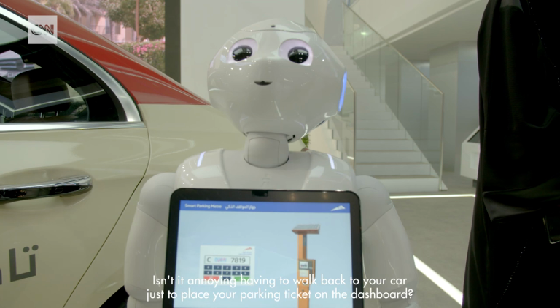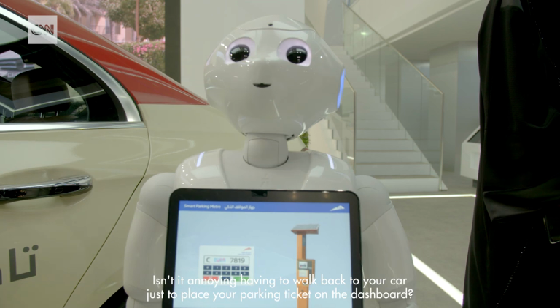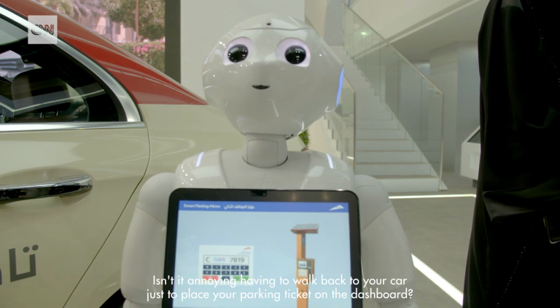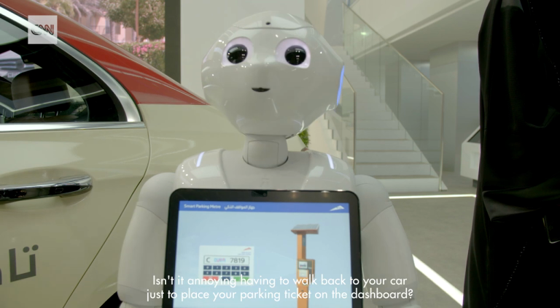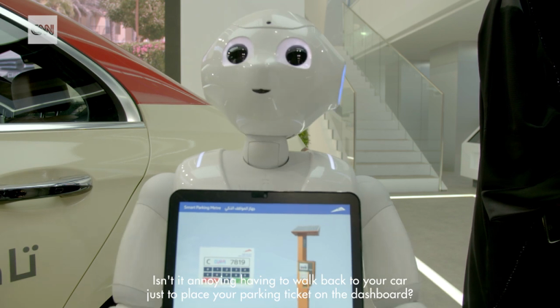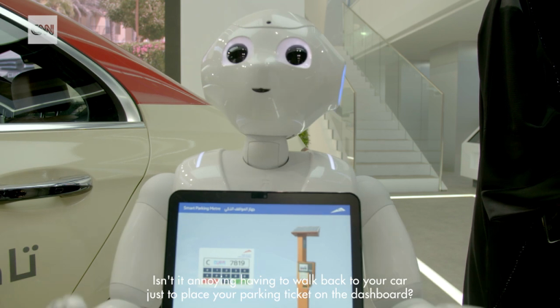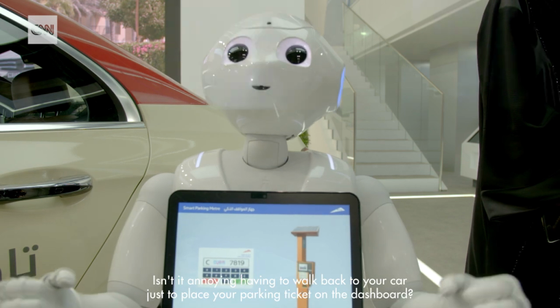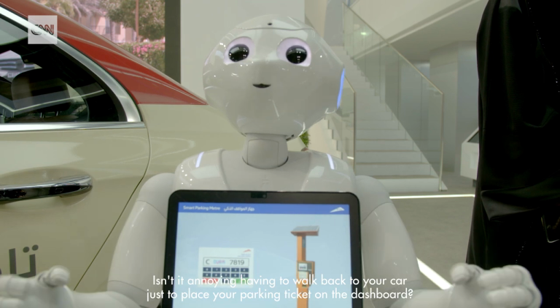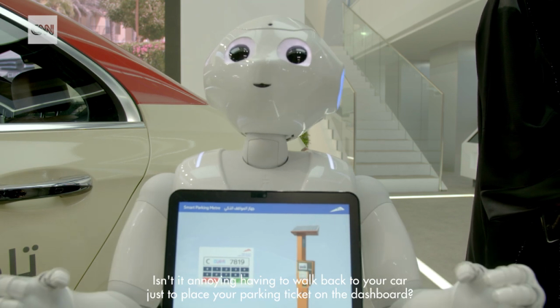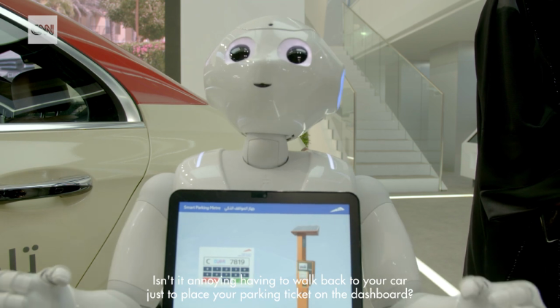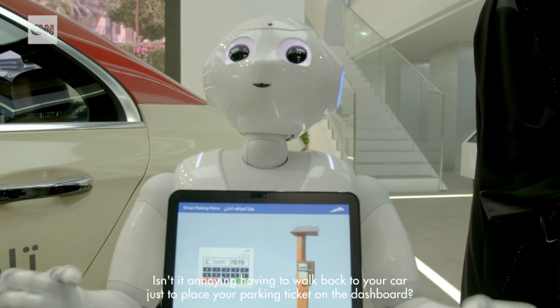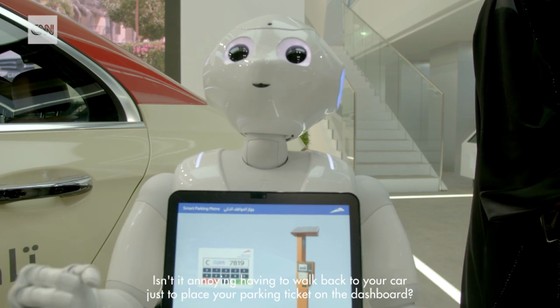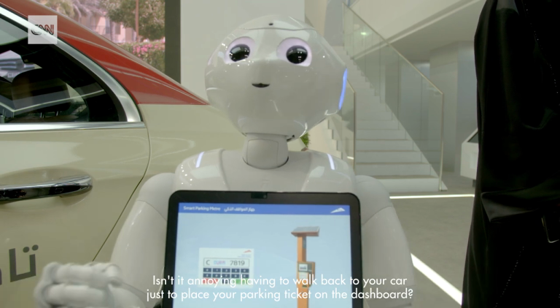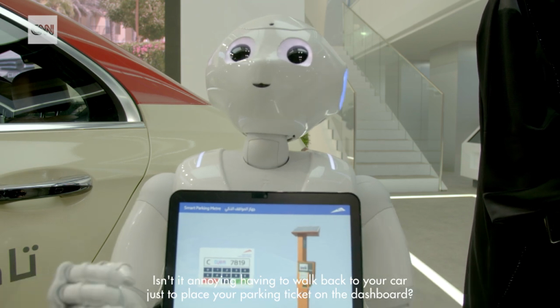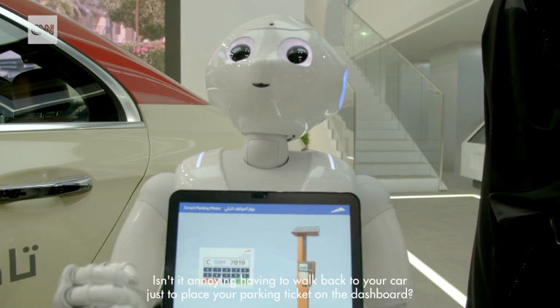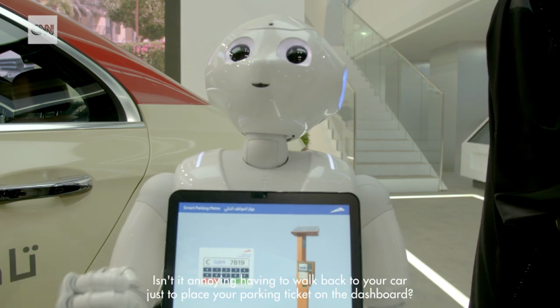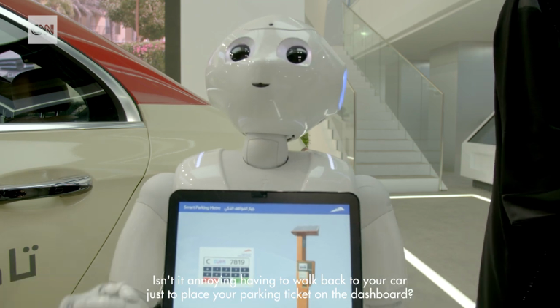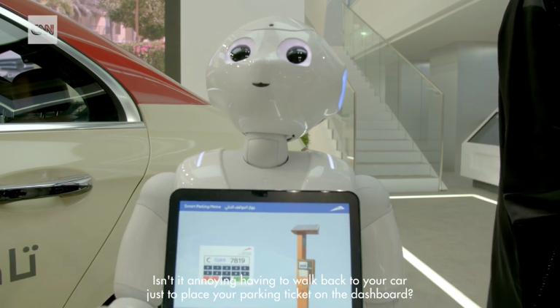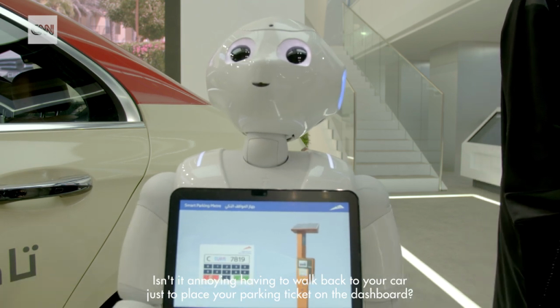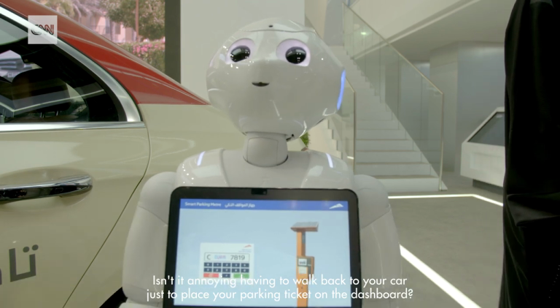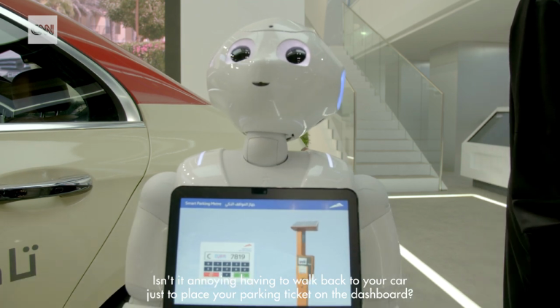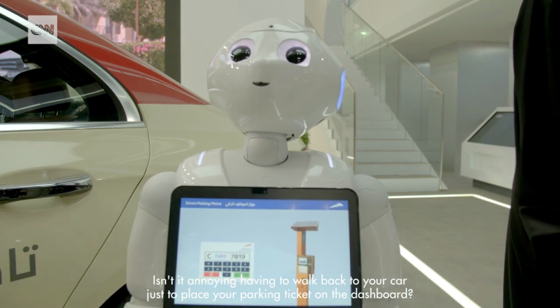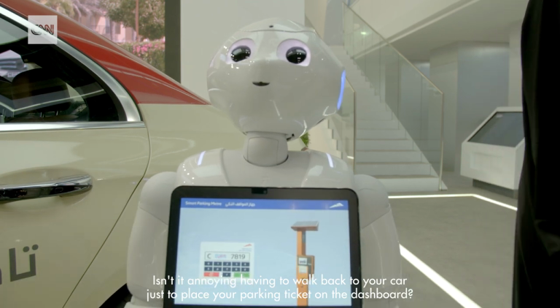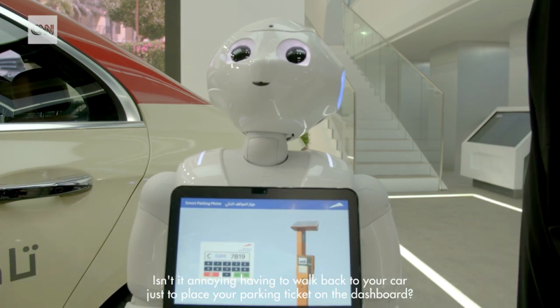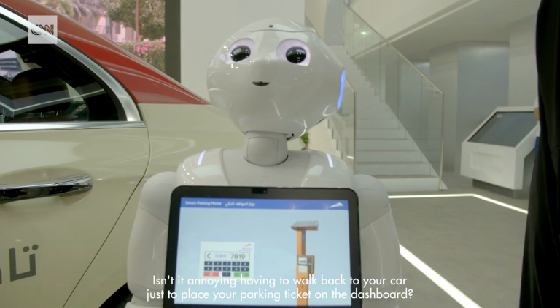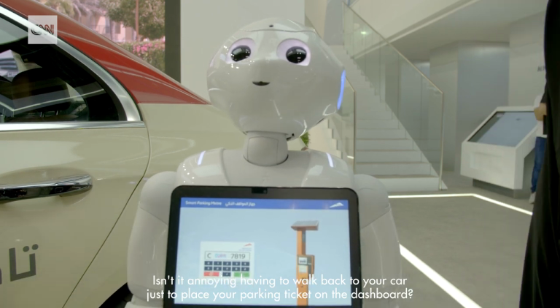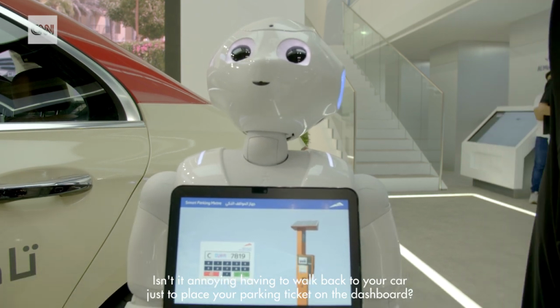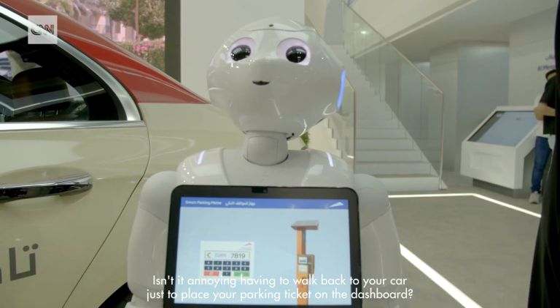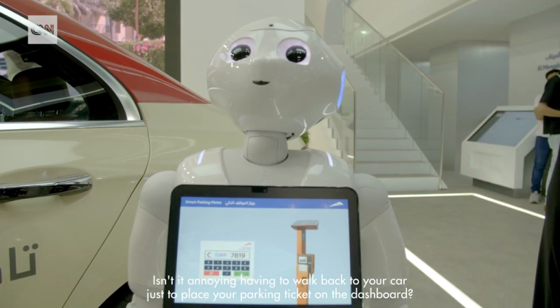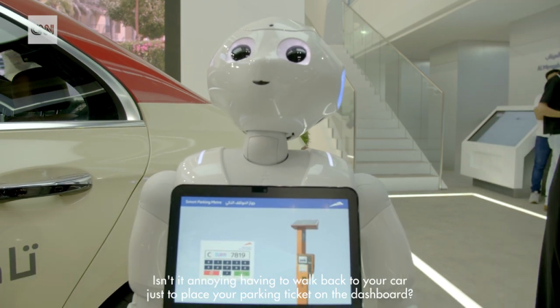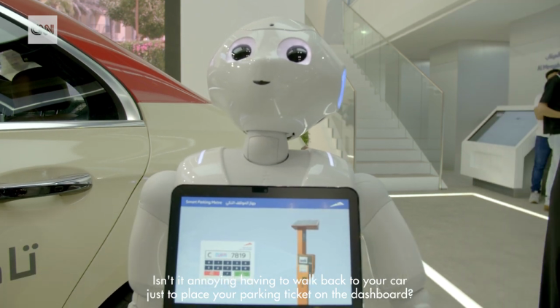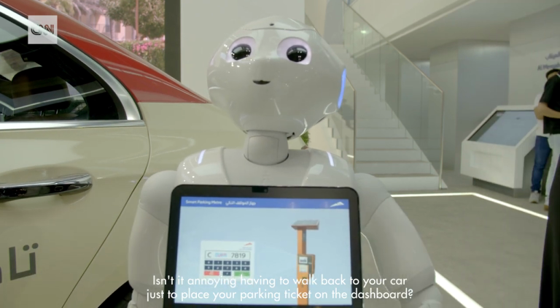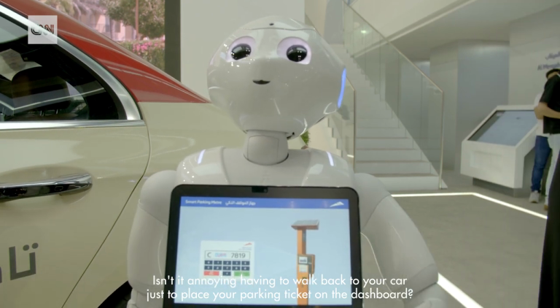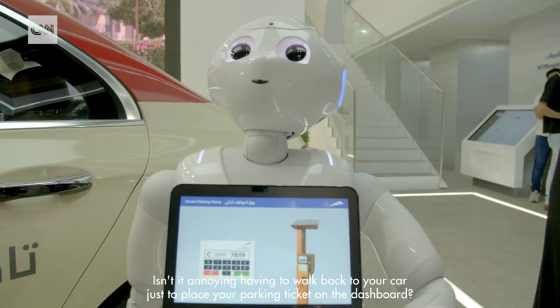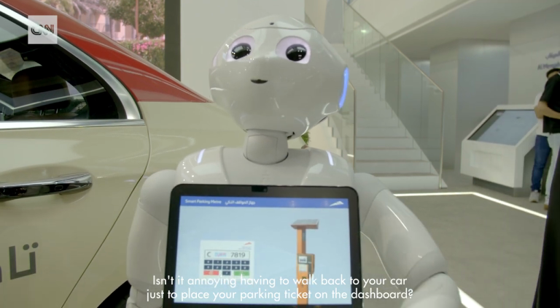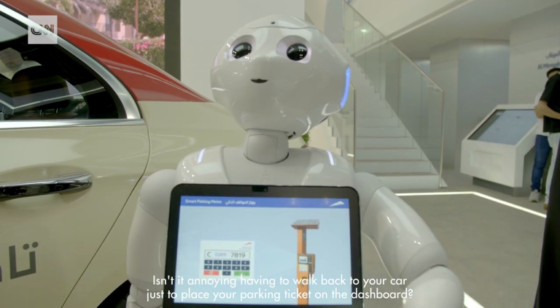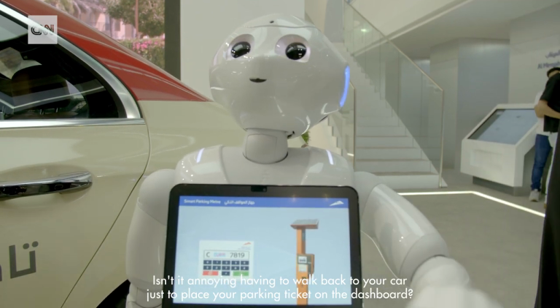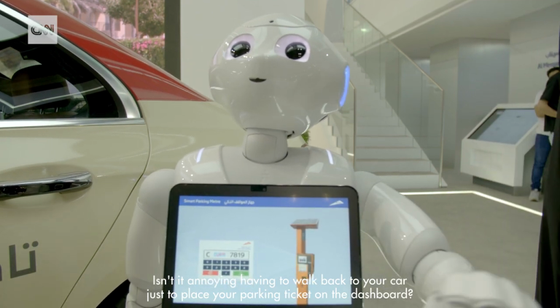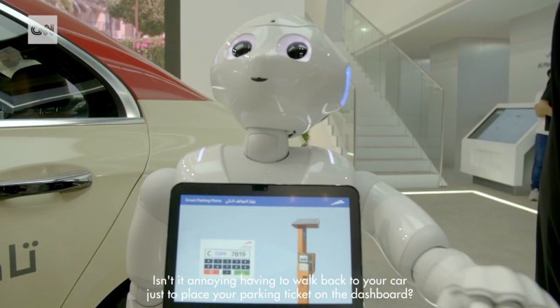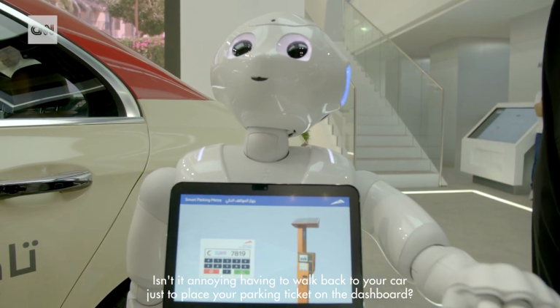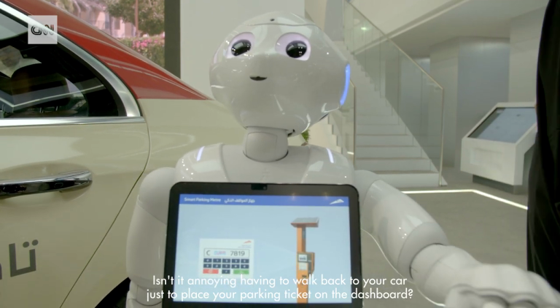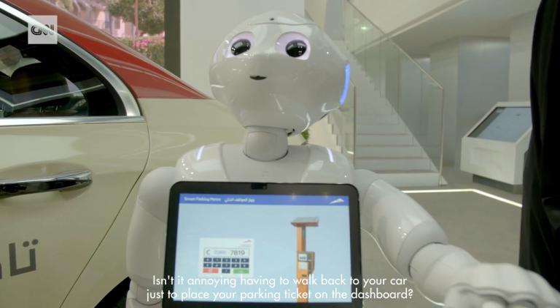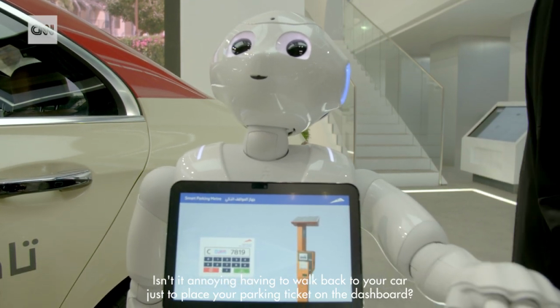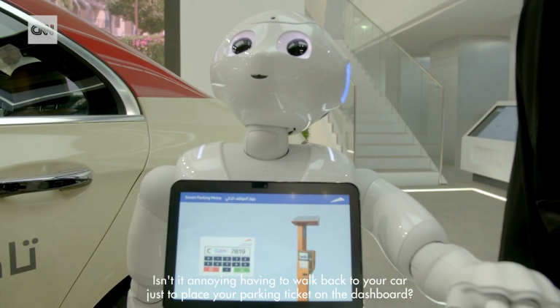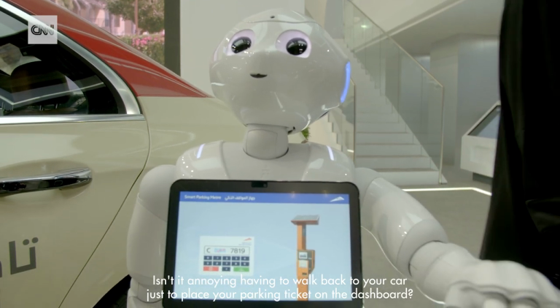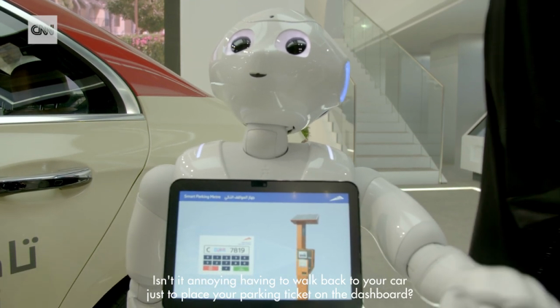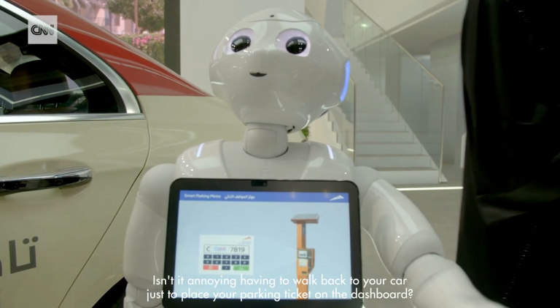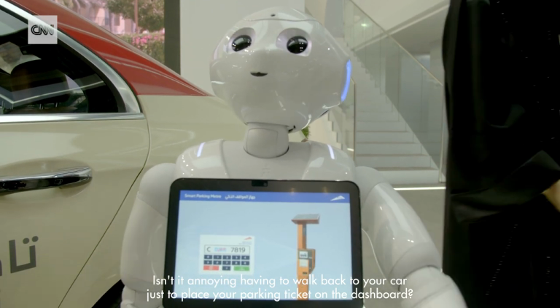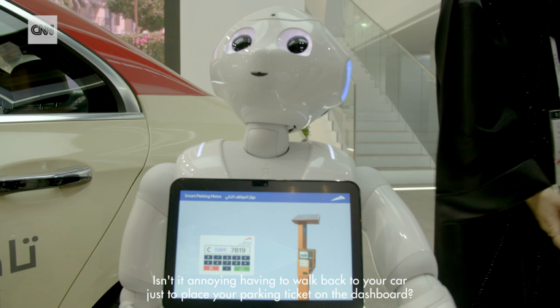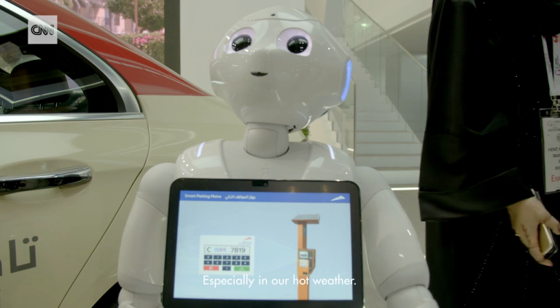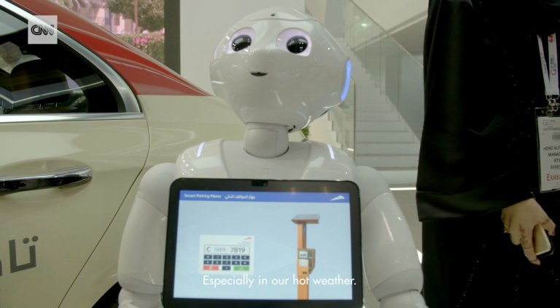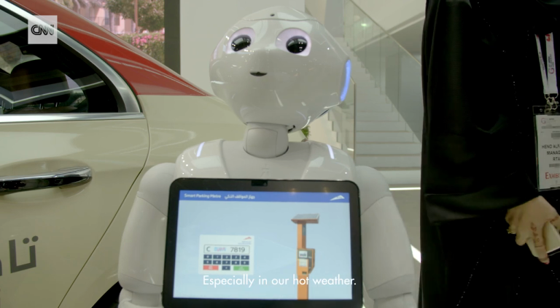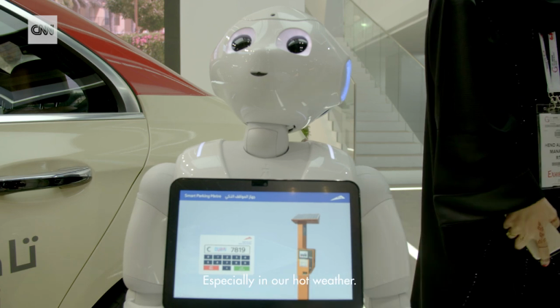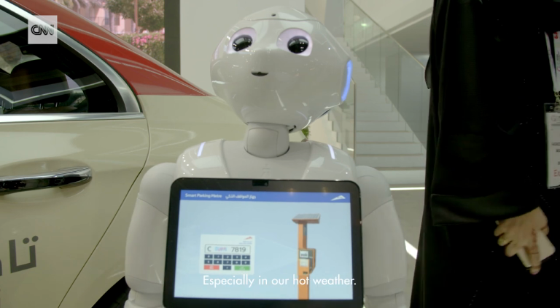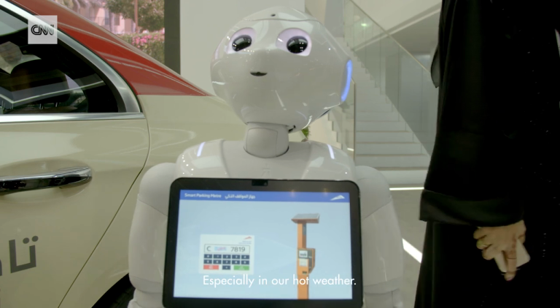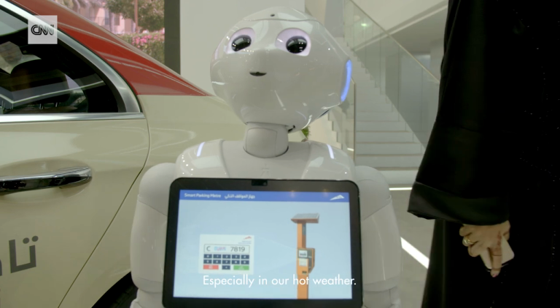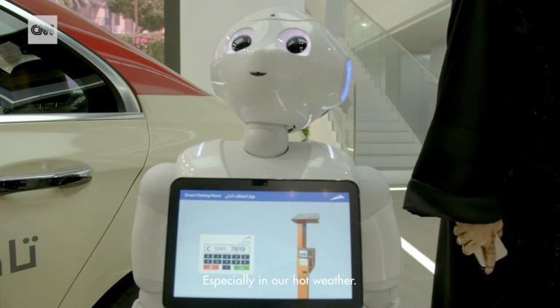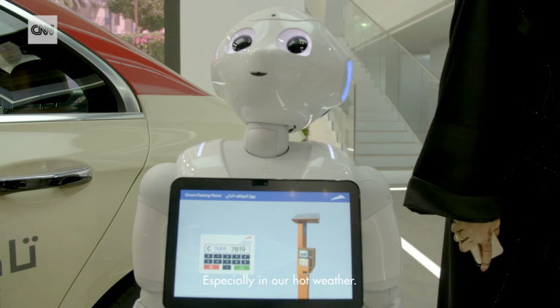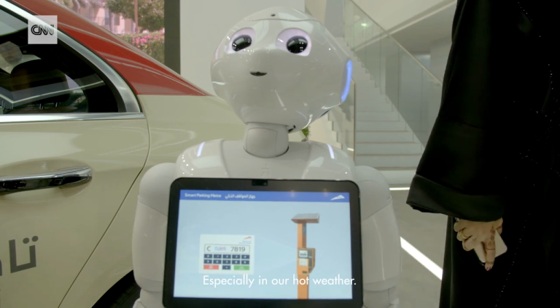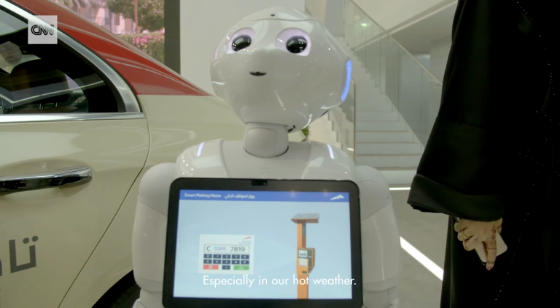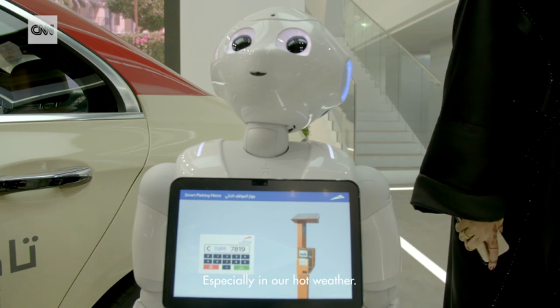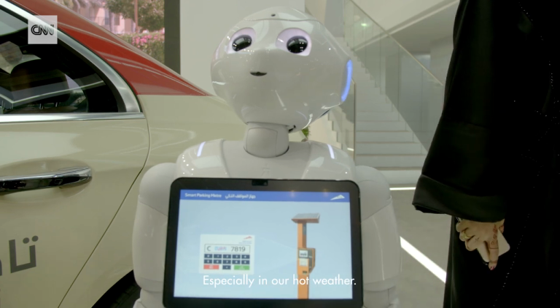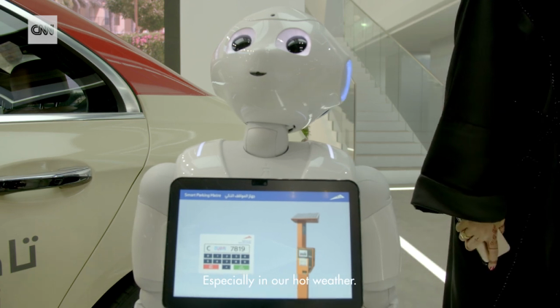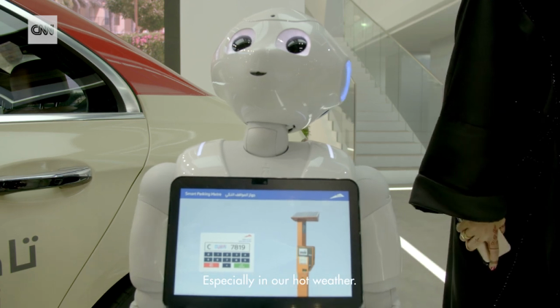Isn't it annoying having to walk back to your car just to place your parking ticket on the dashboard, especially in our hot weather?